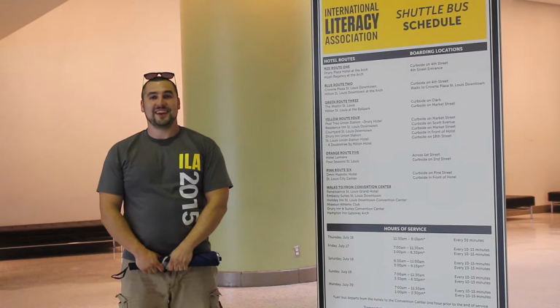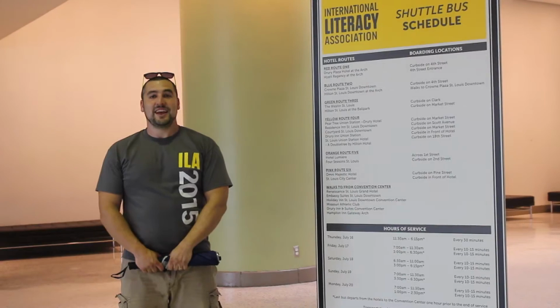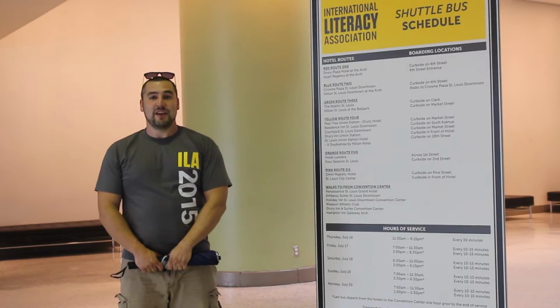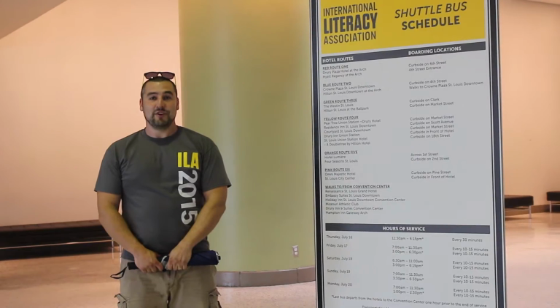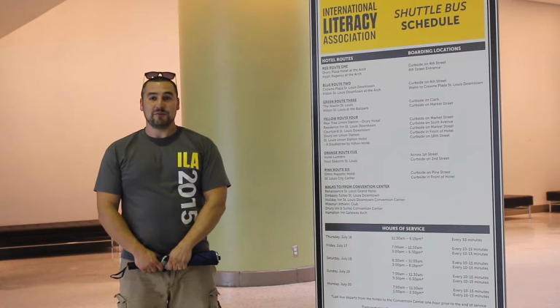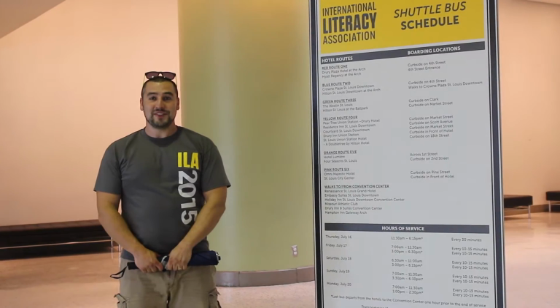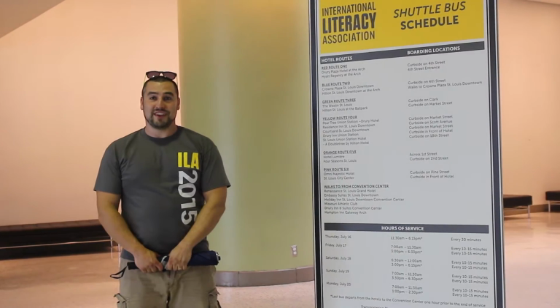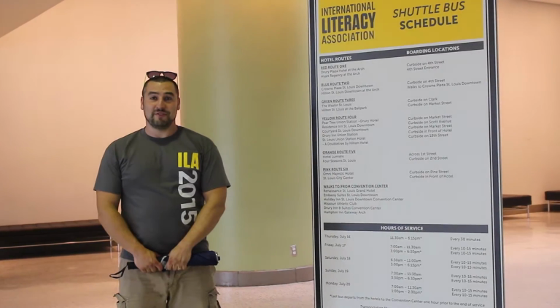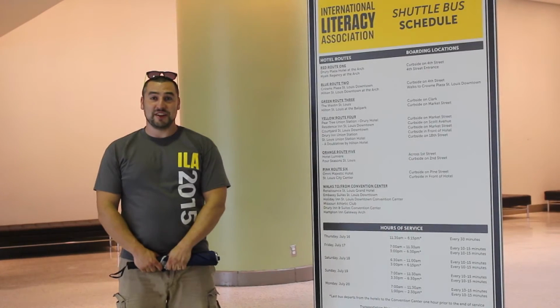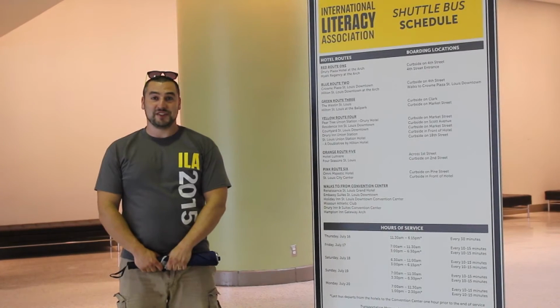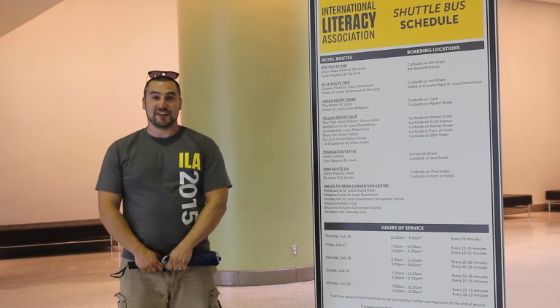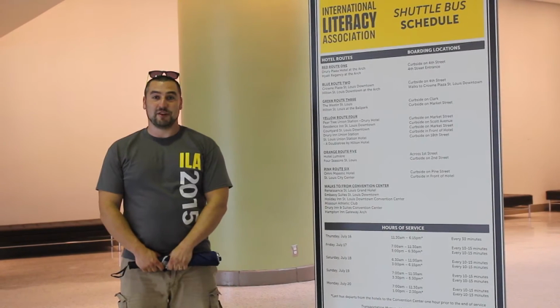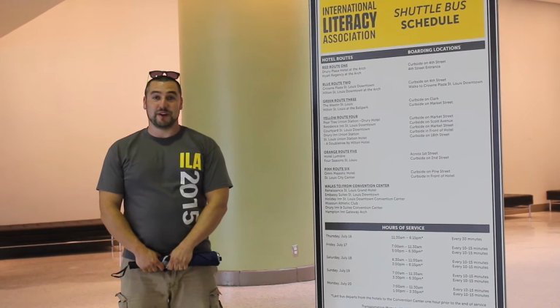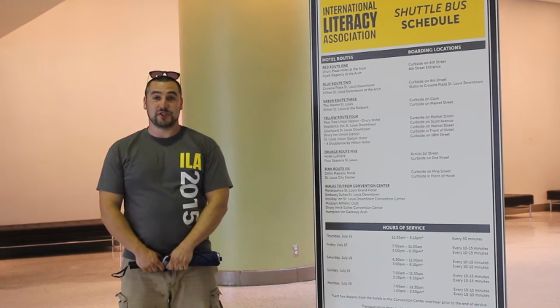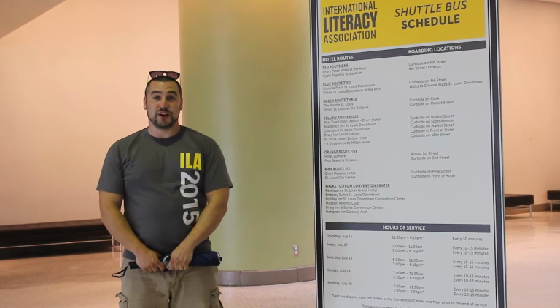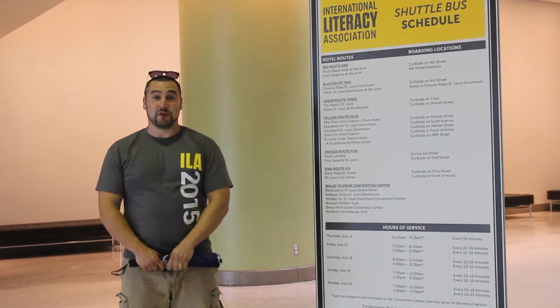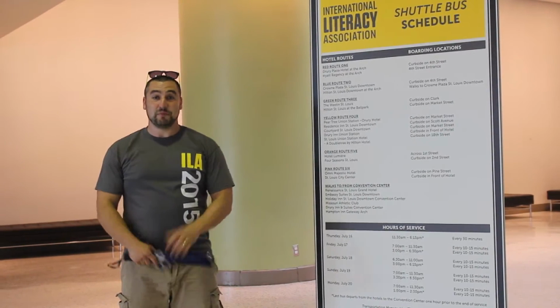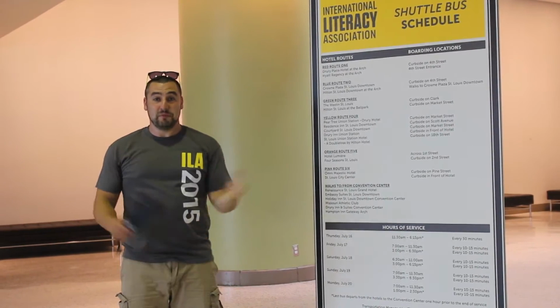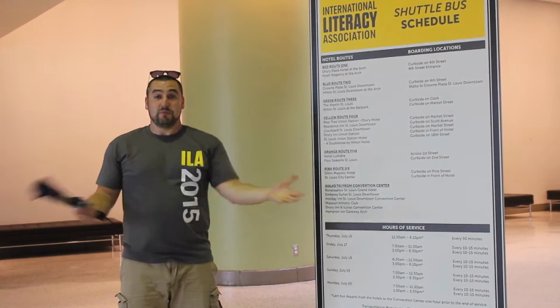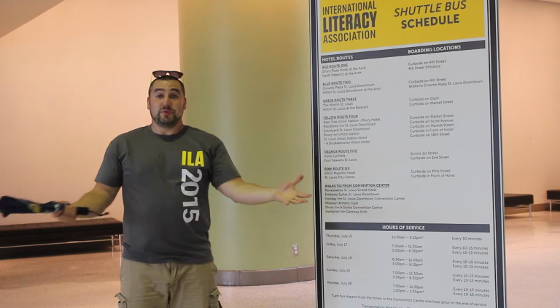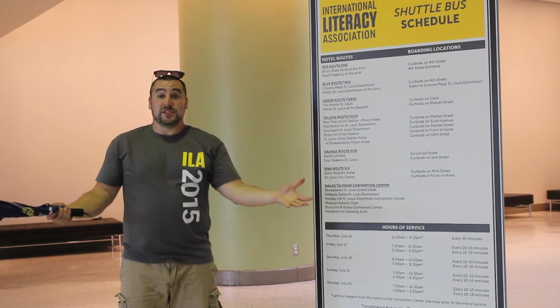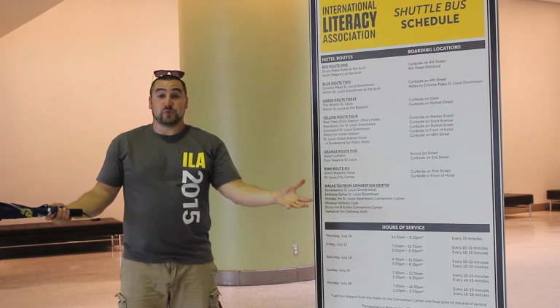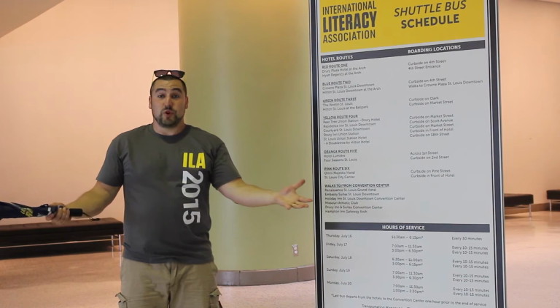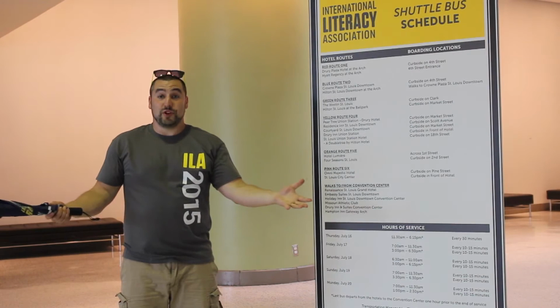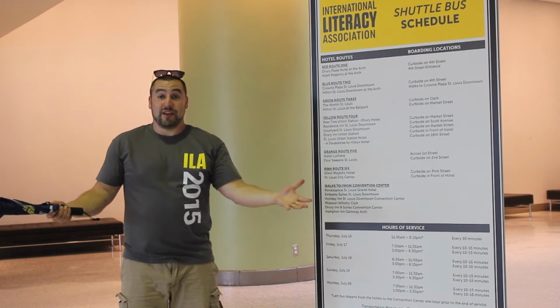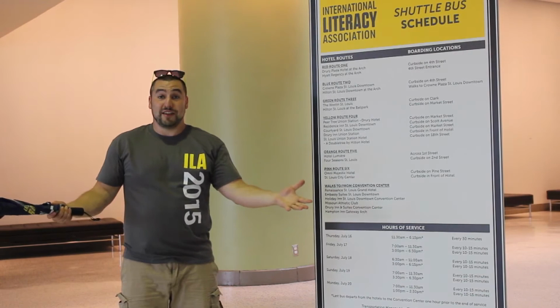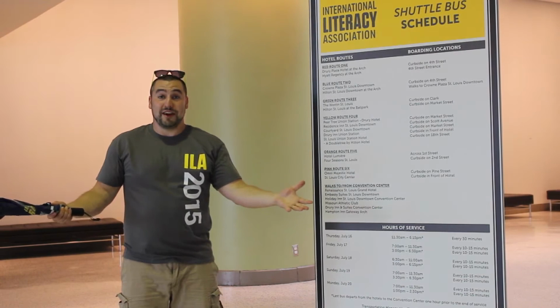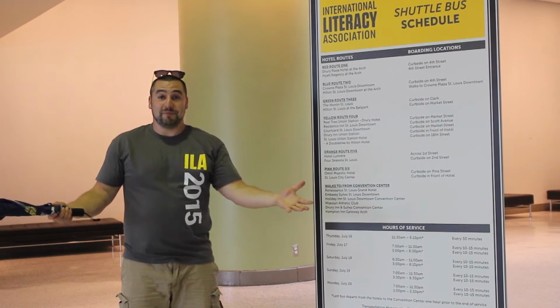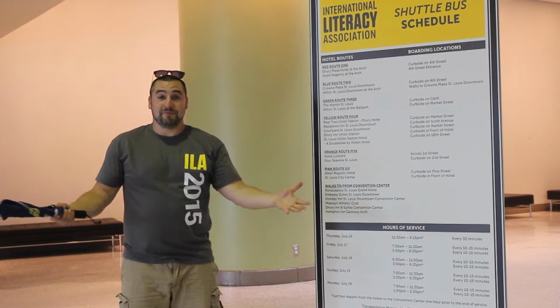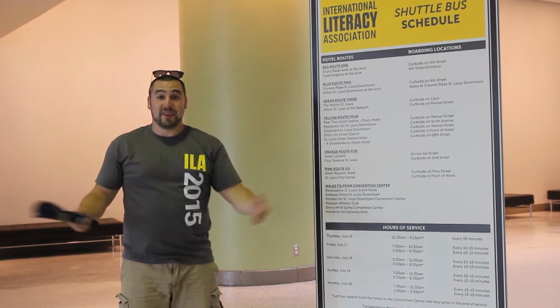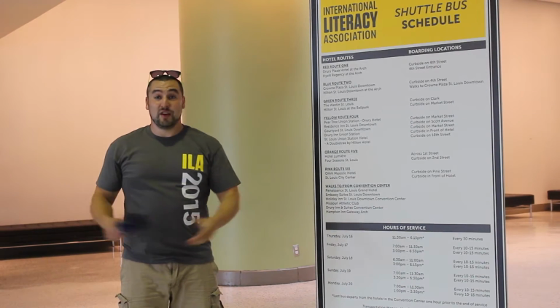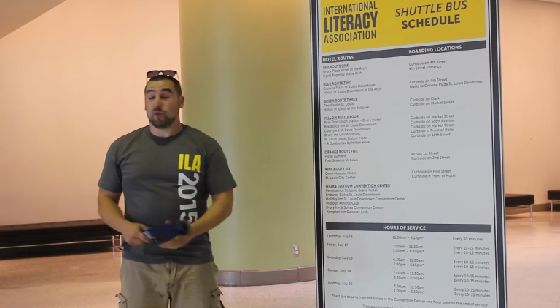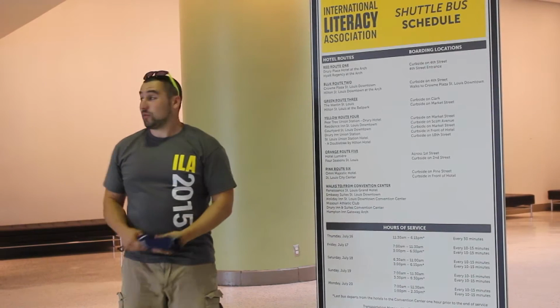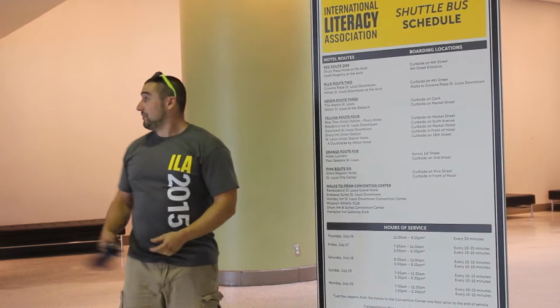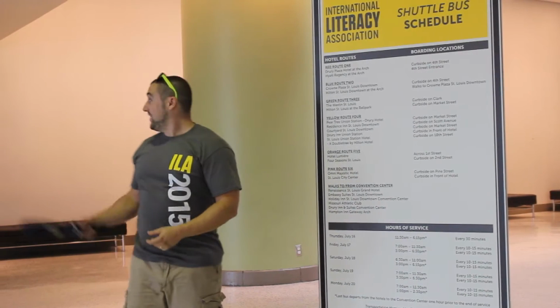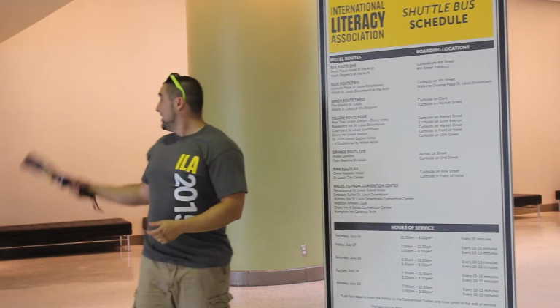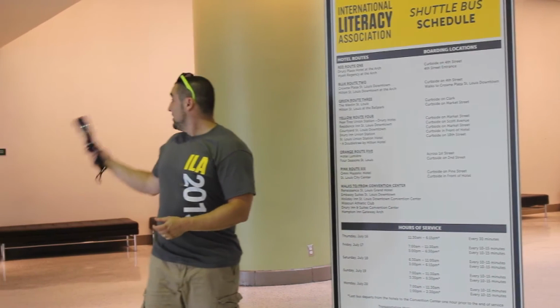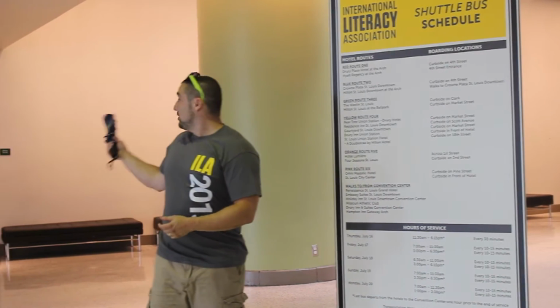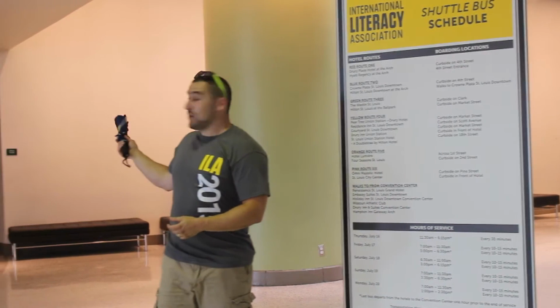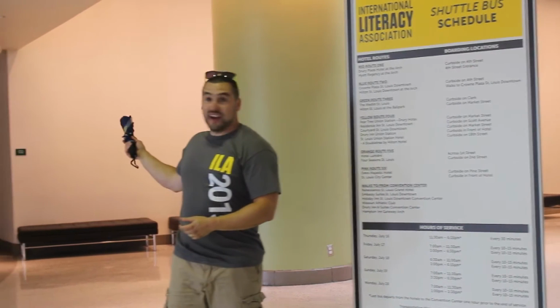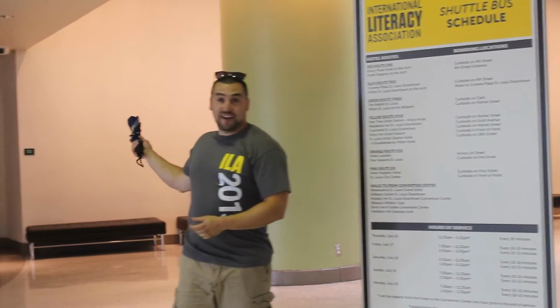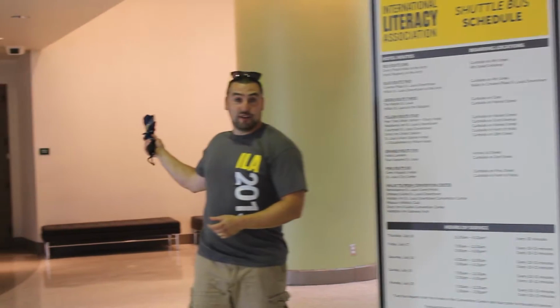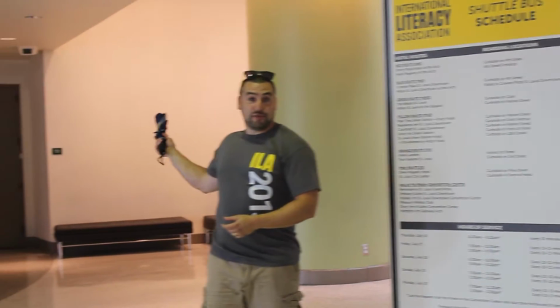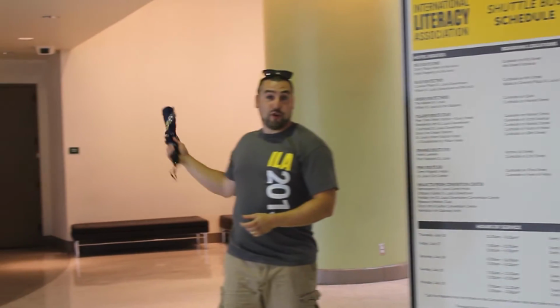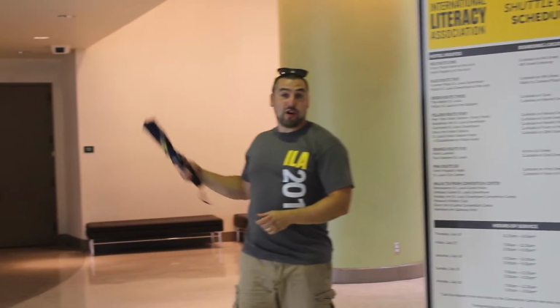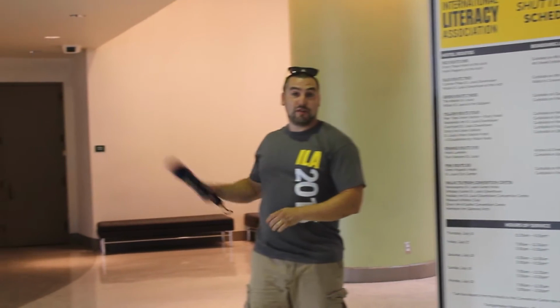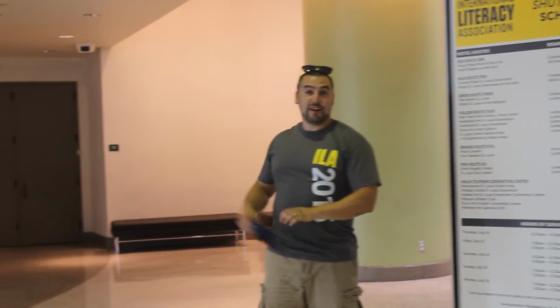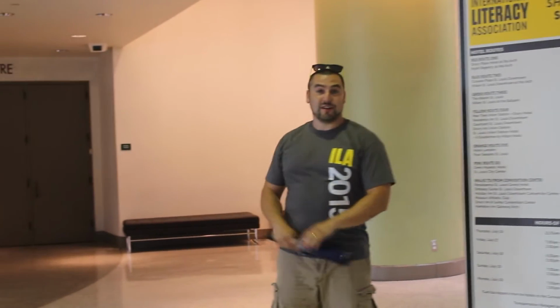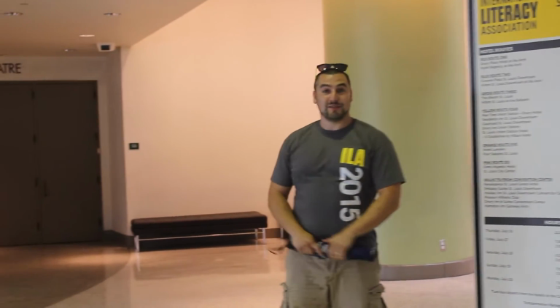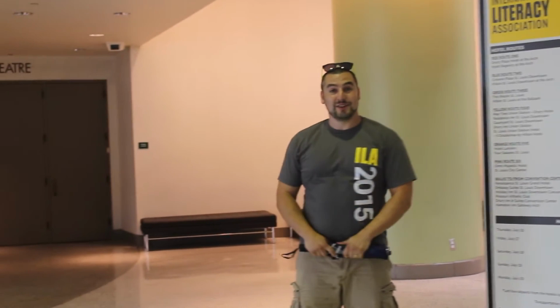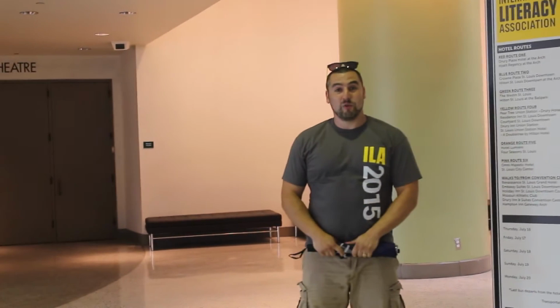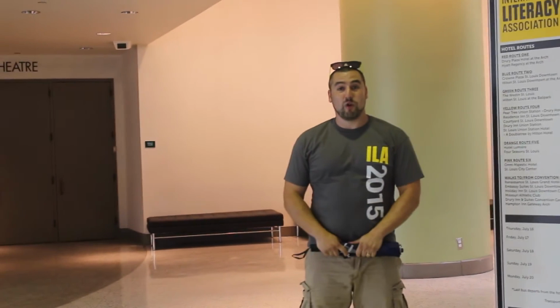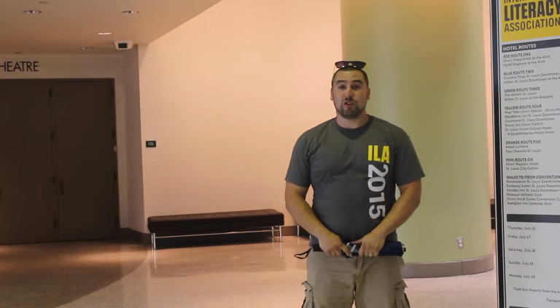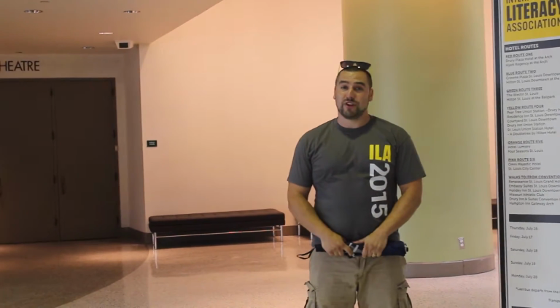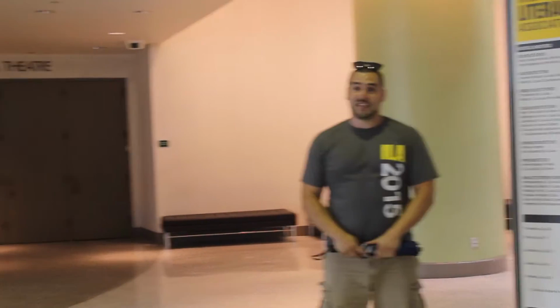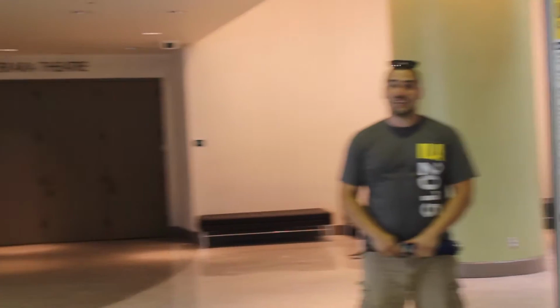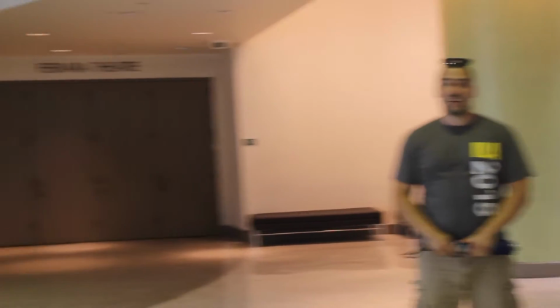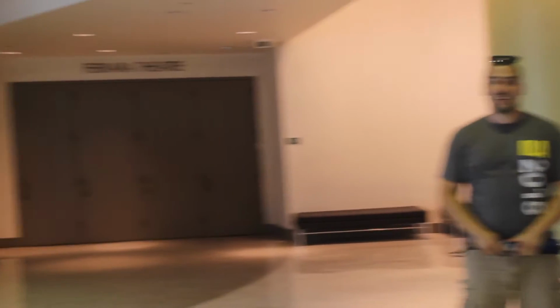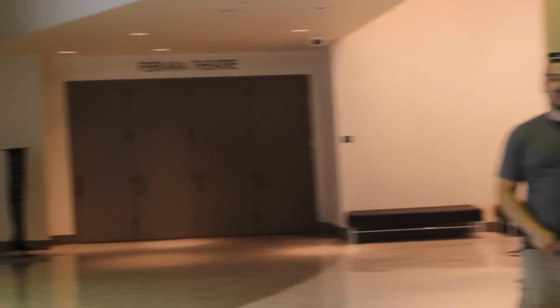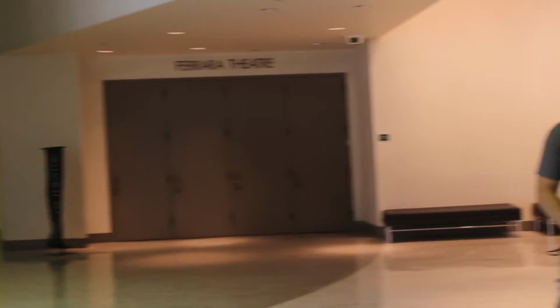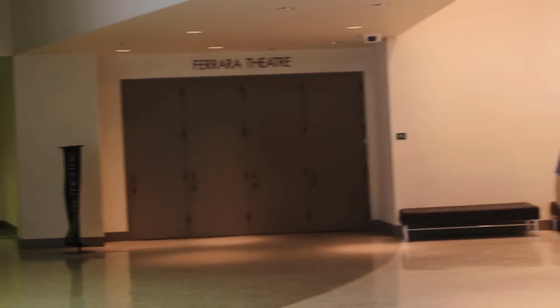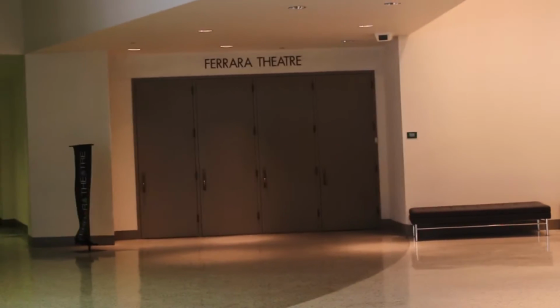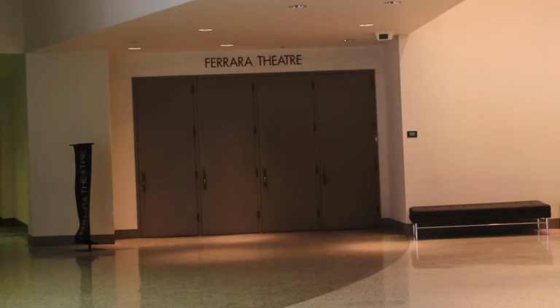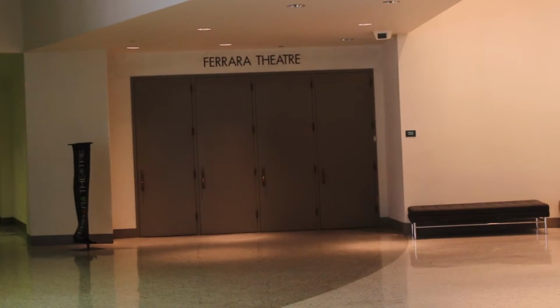If you come to the convention center by shuttle, this is where you'll end up. Conveniently located near the Ferrara Theater, where all of our teaching ed sessions will be.